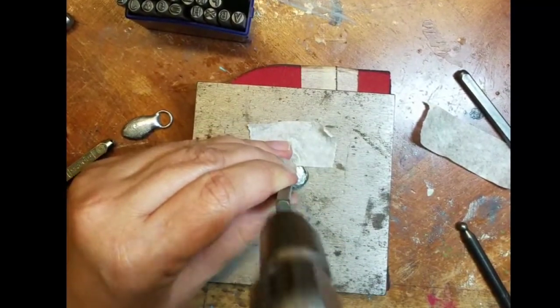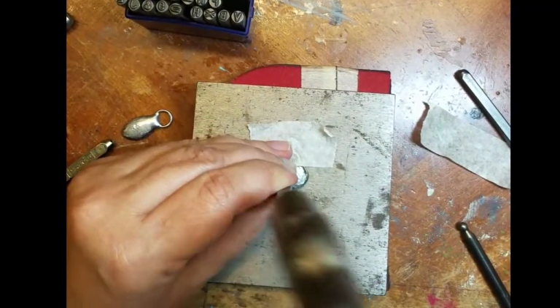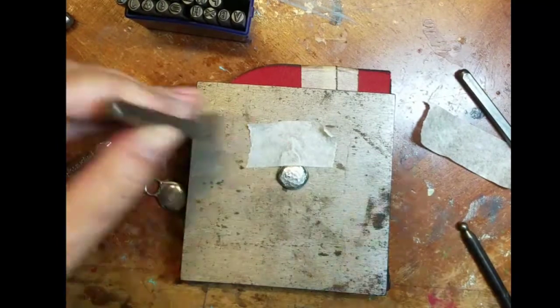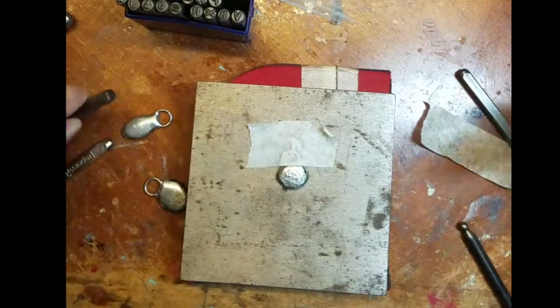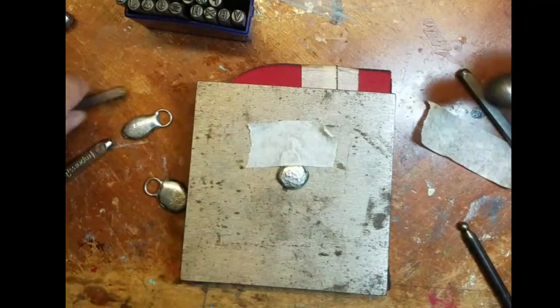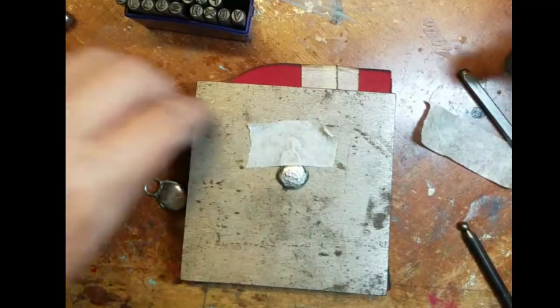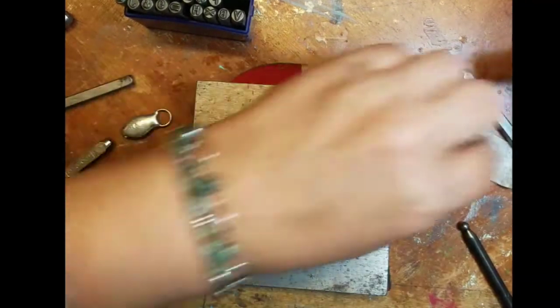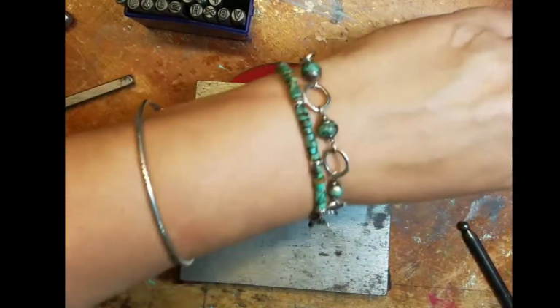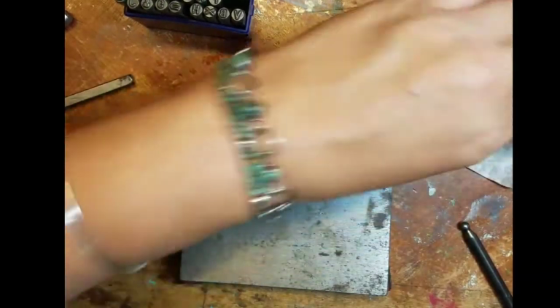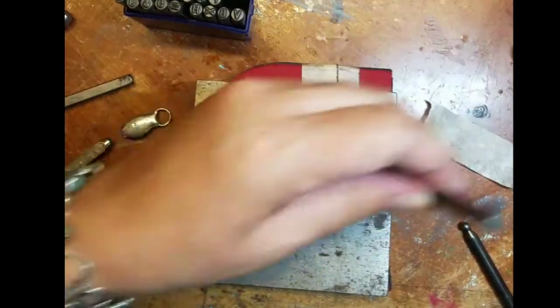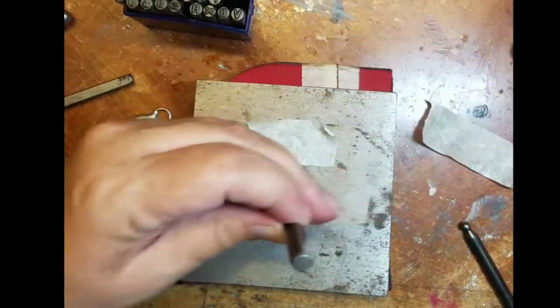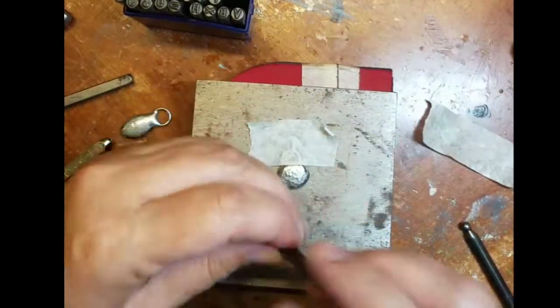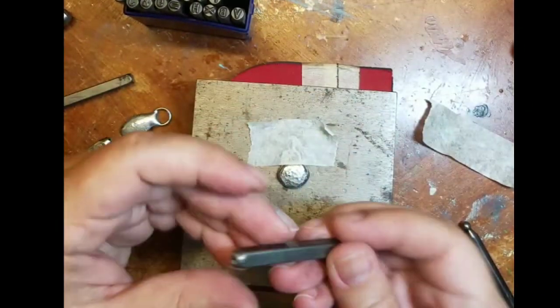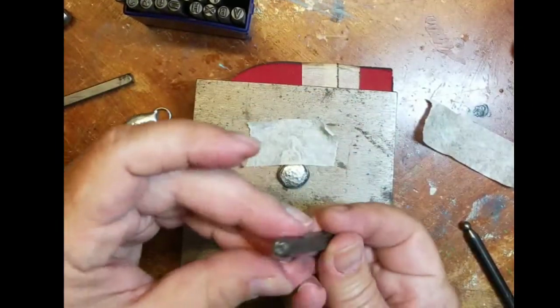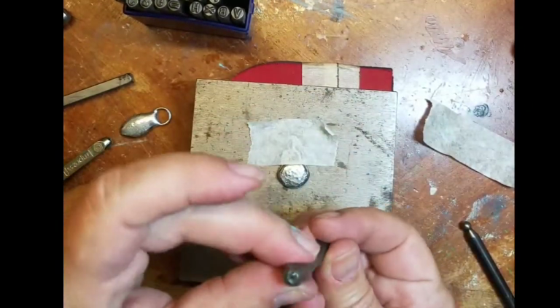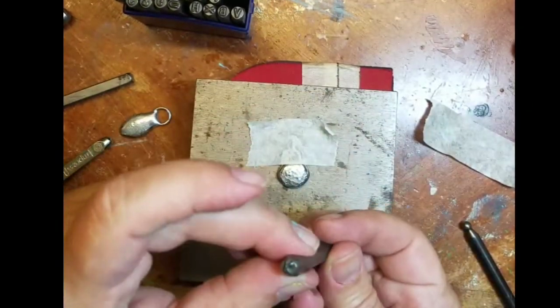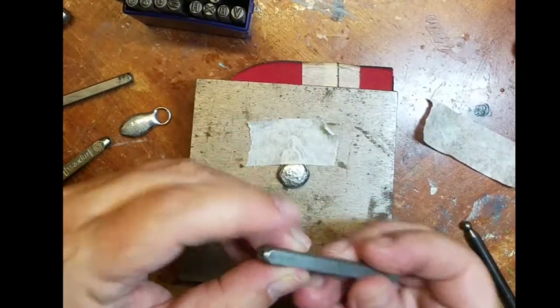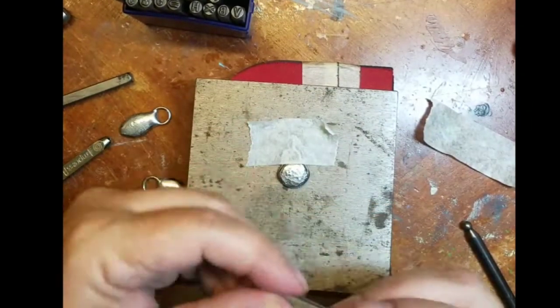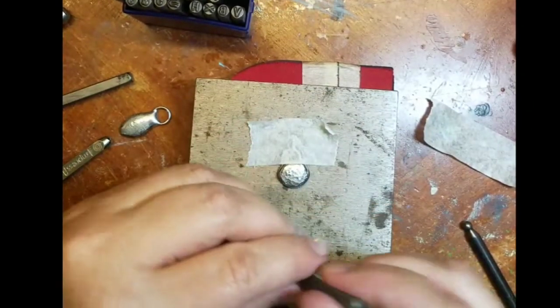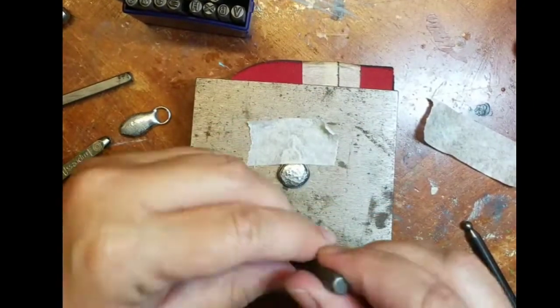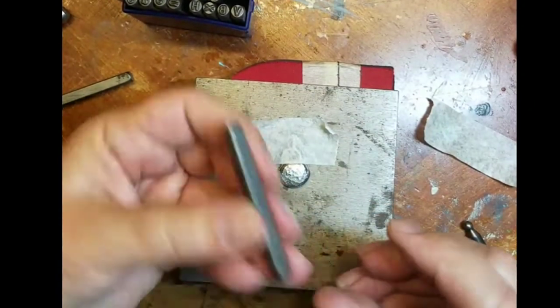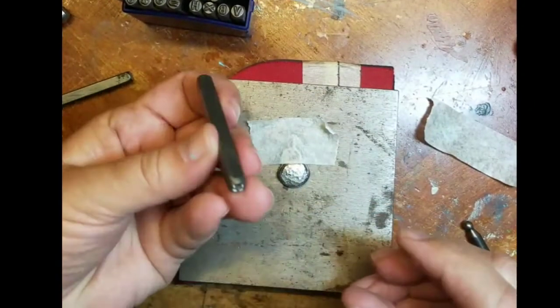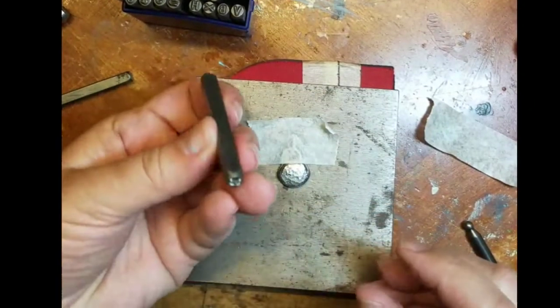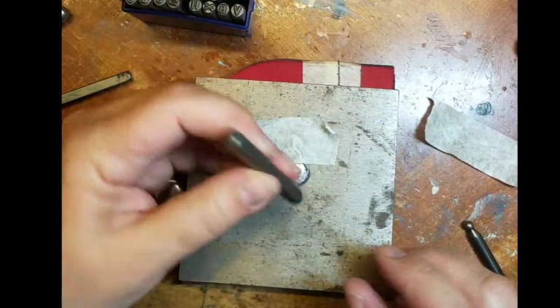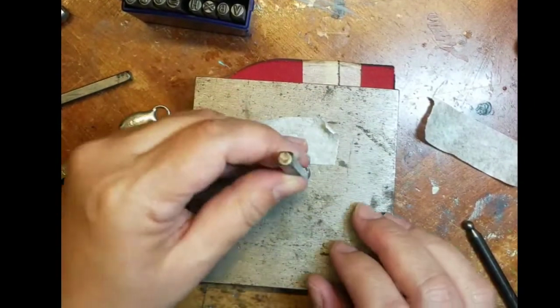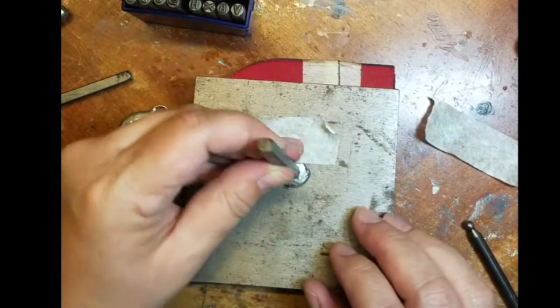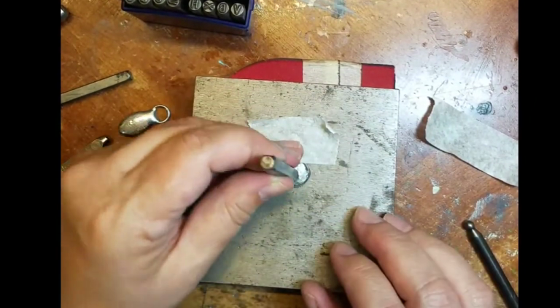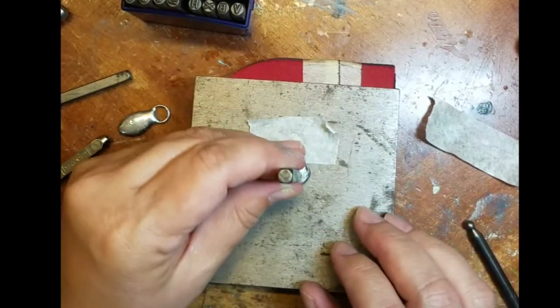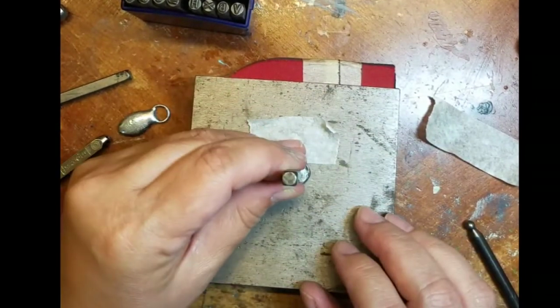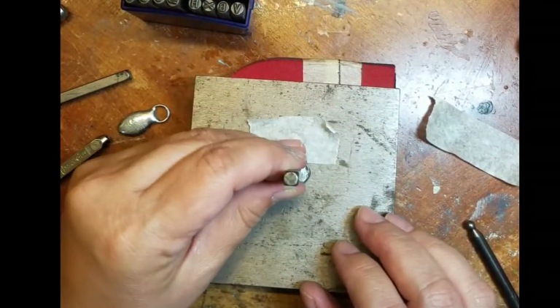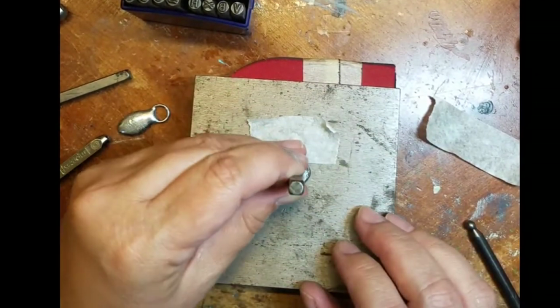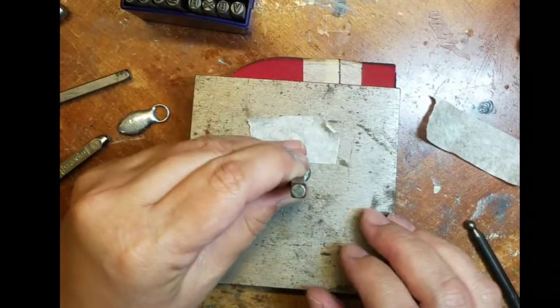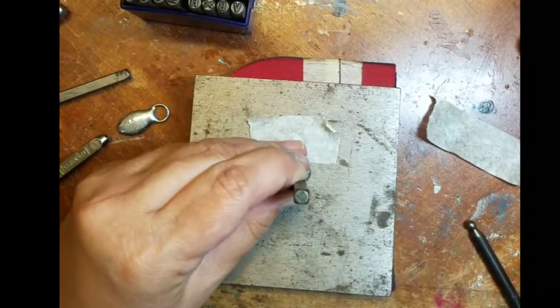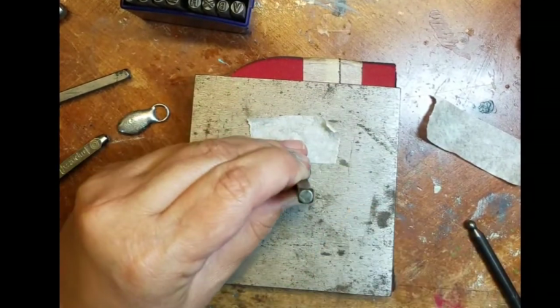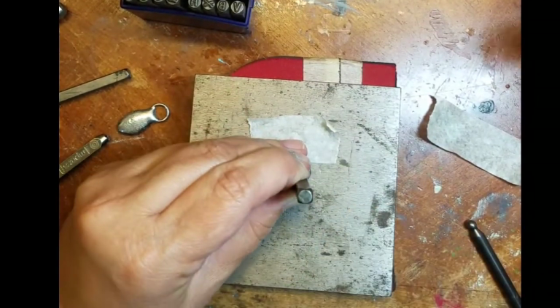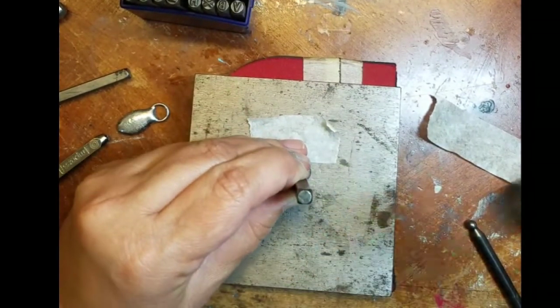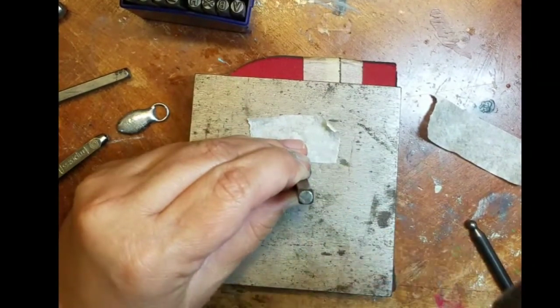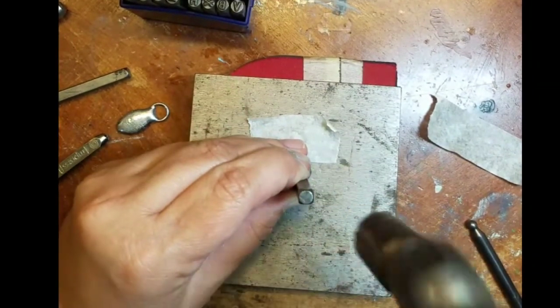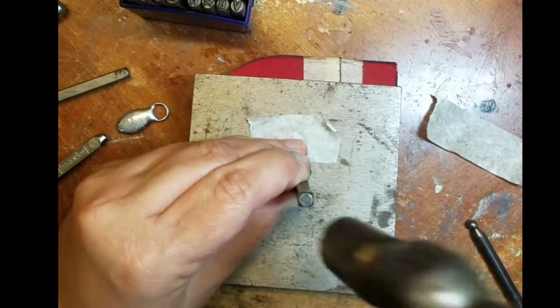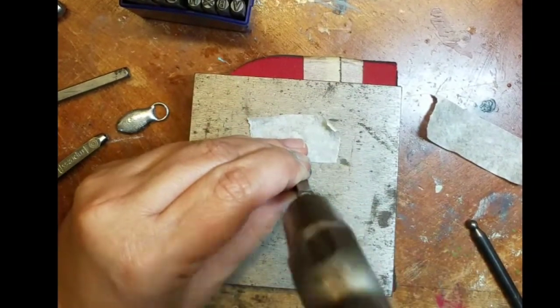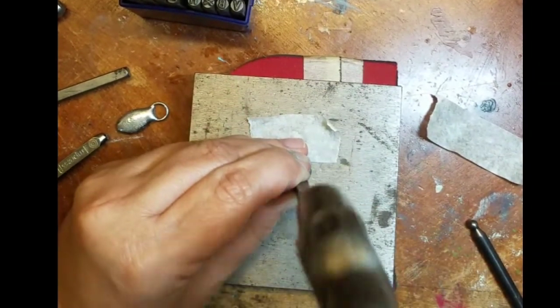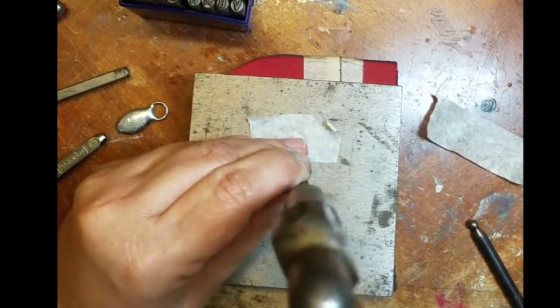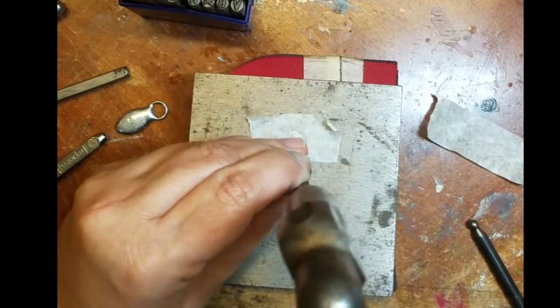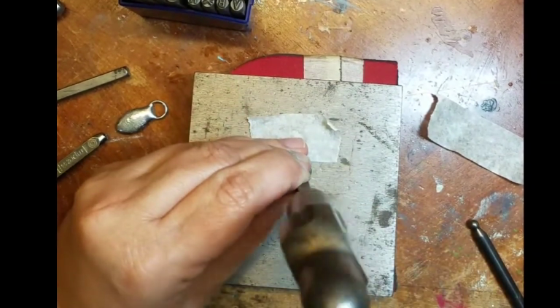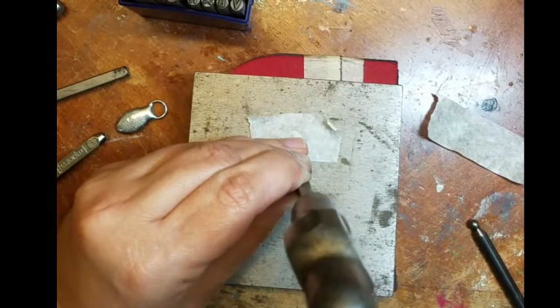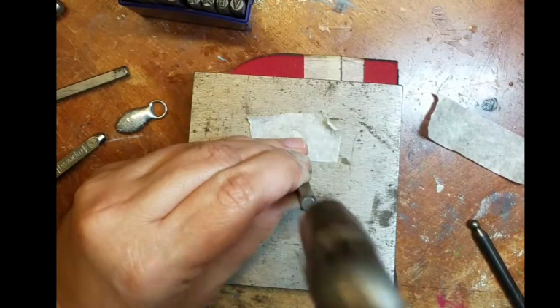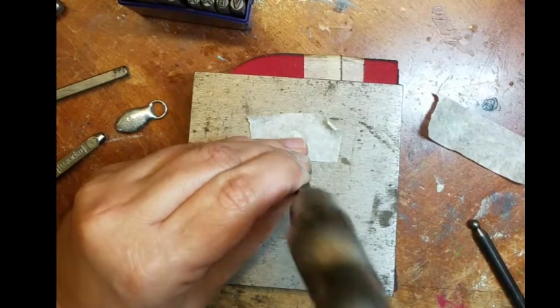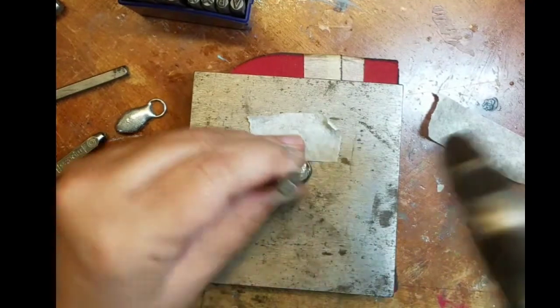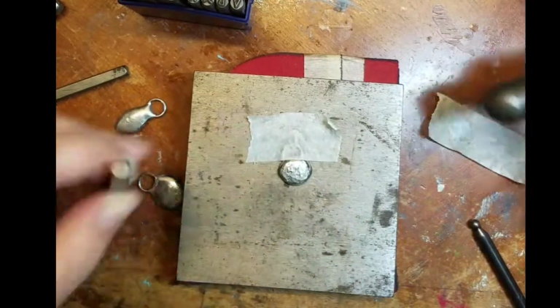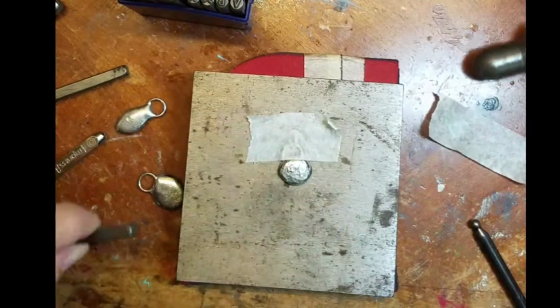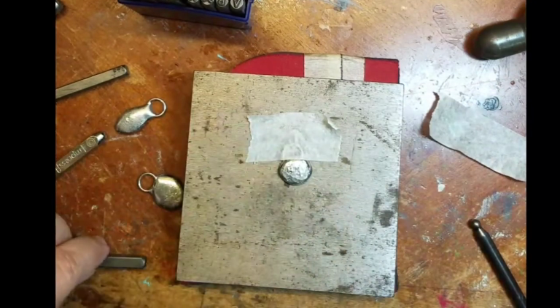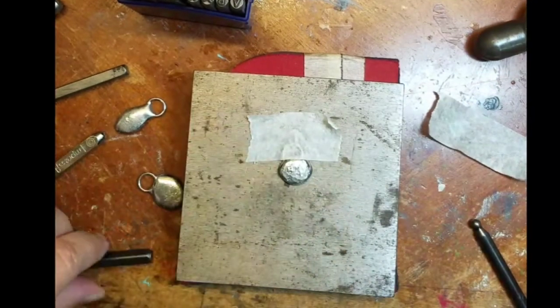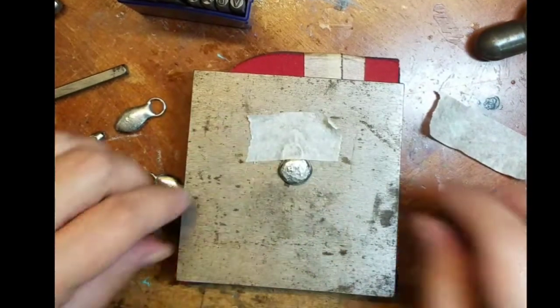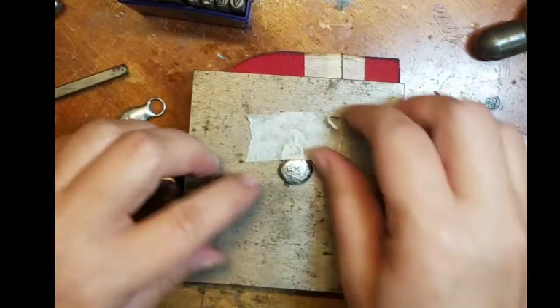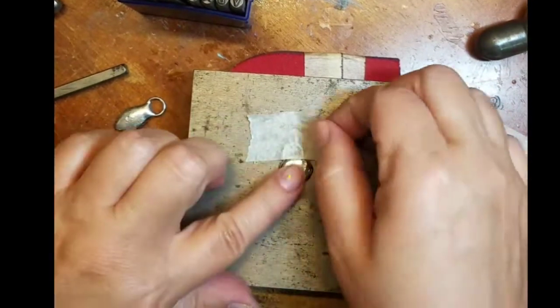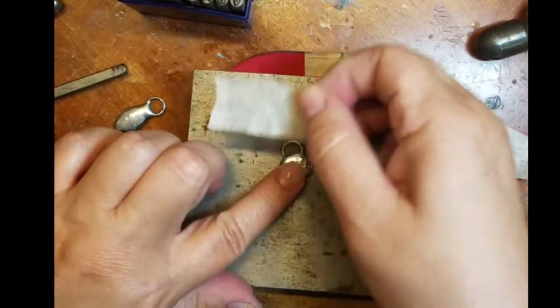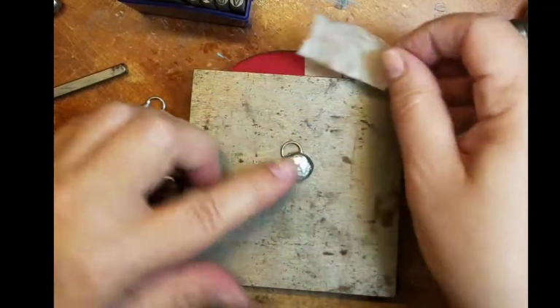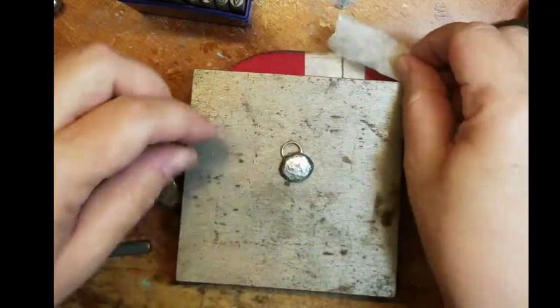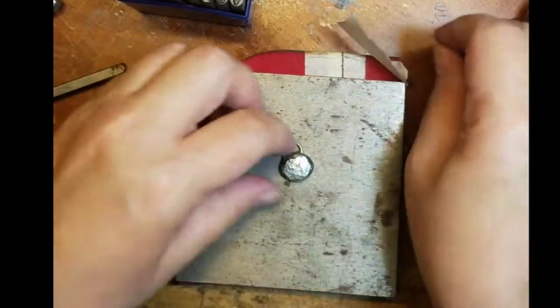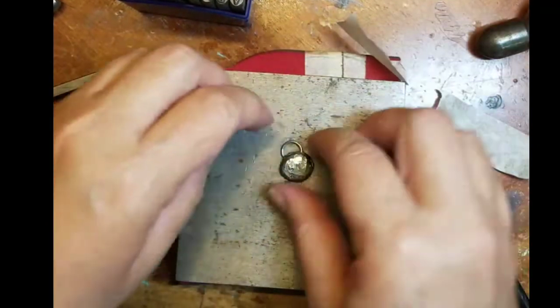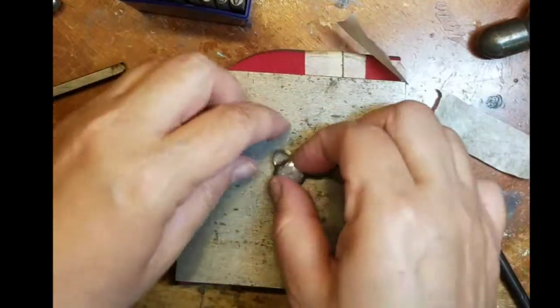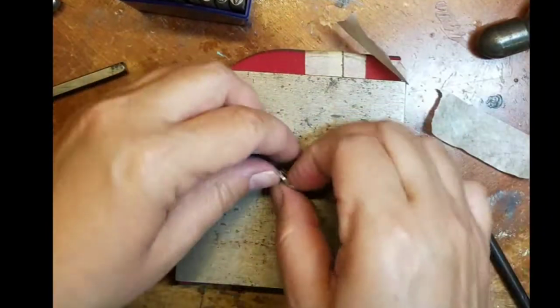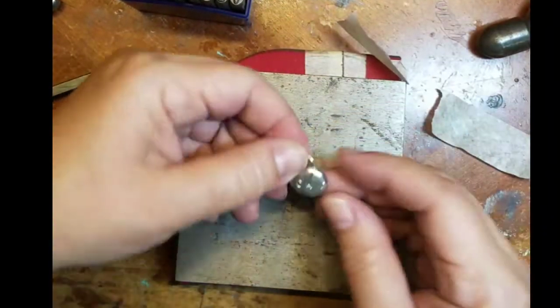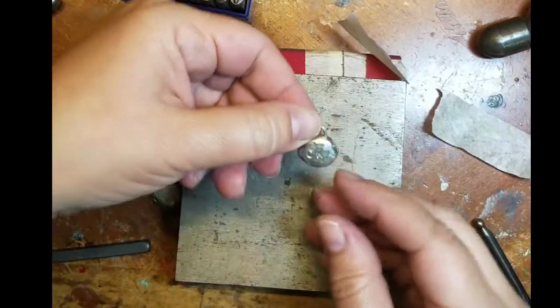Solder is really soft so you don't have to hammer it really hard. Just a couple of gentle taps and you'll be able to get a nice design.